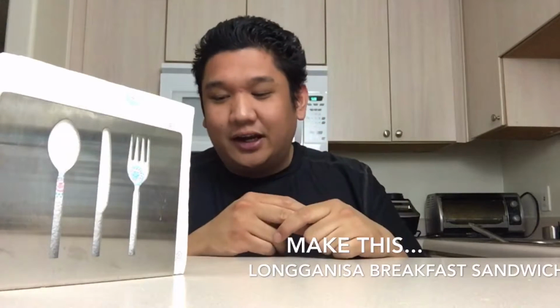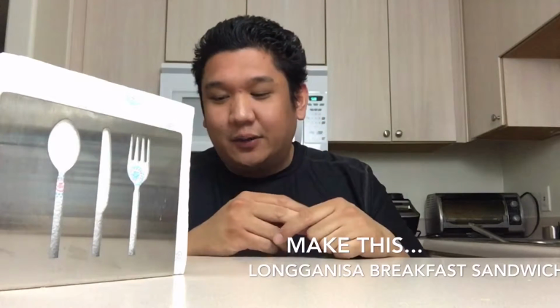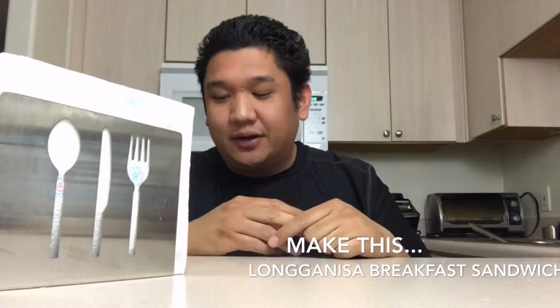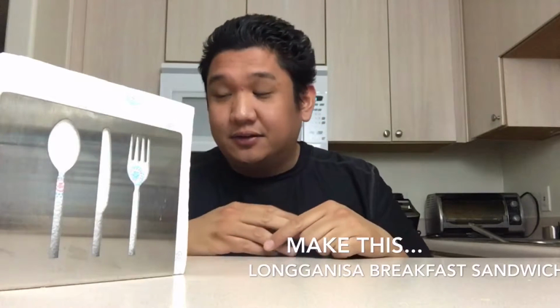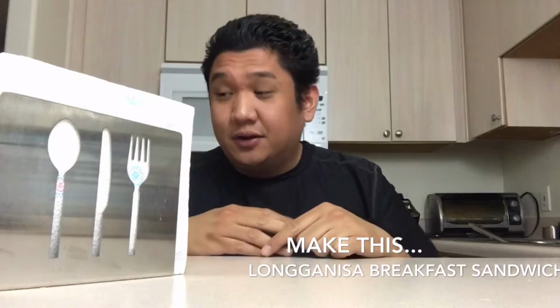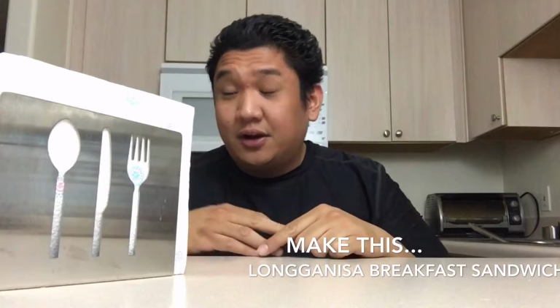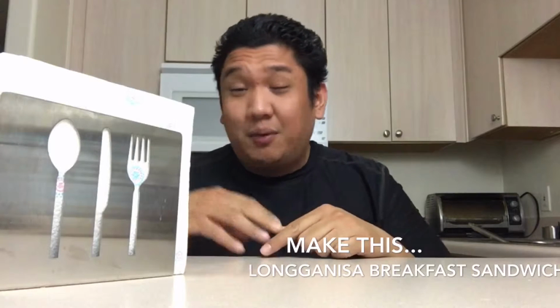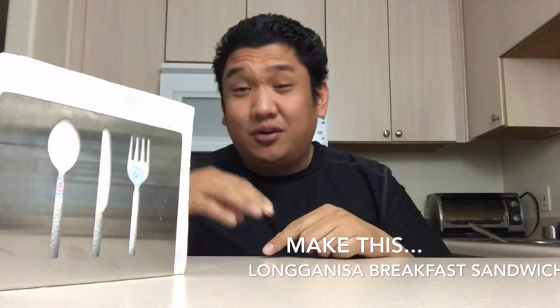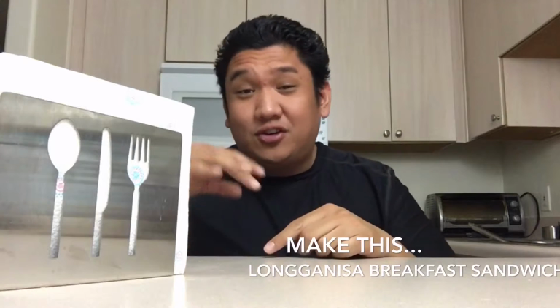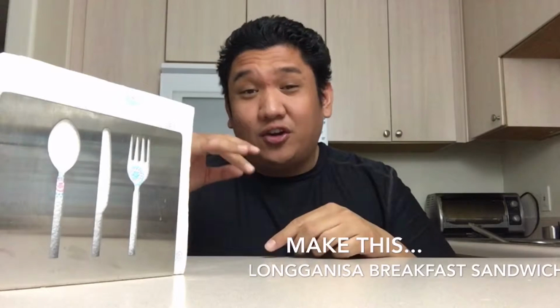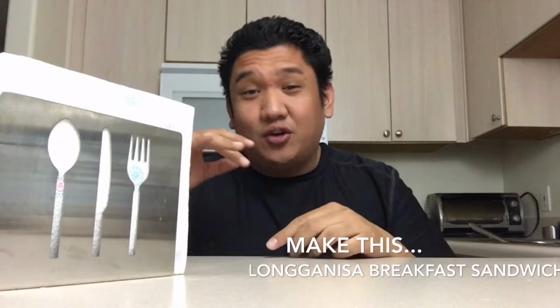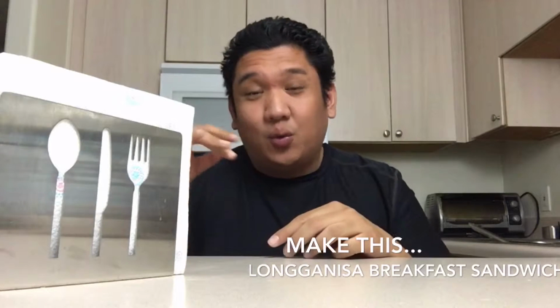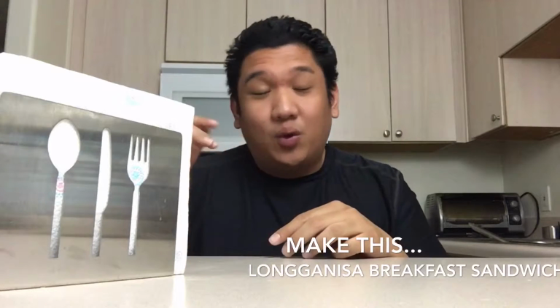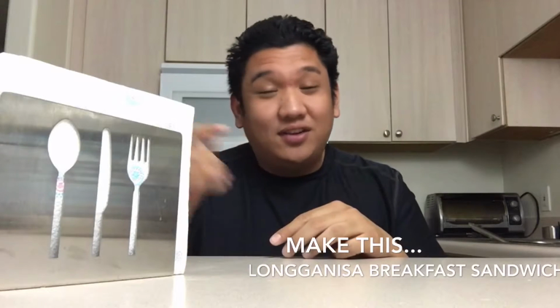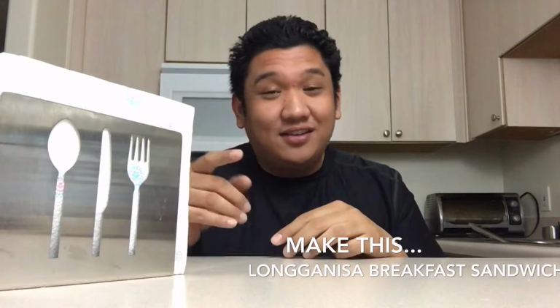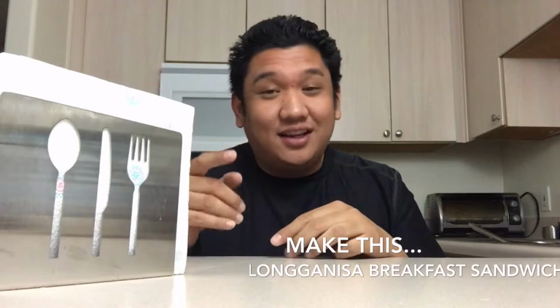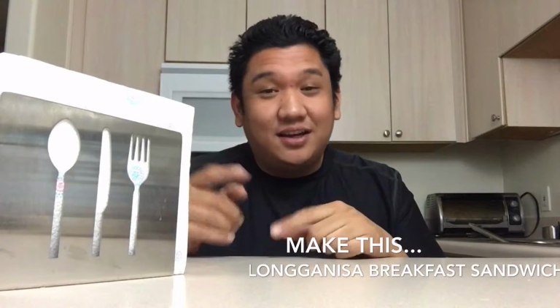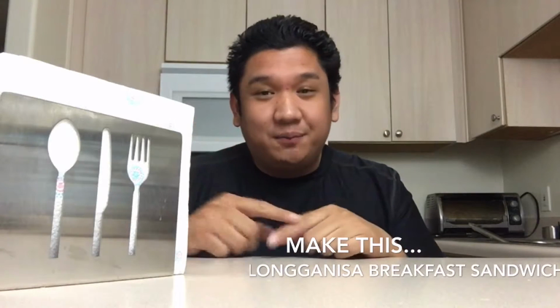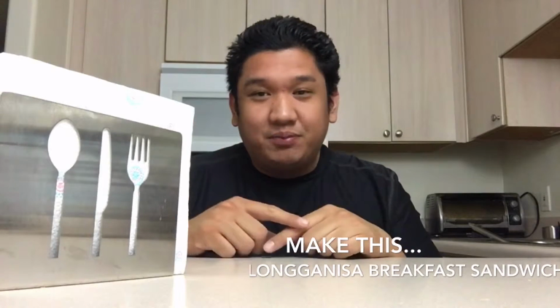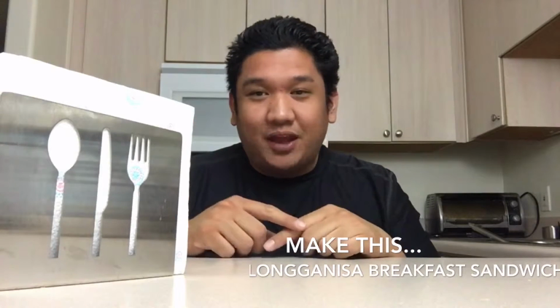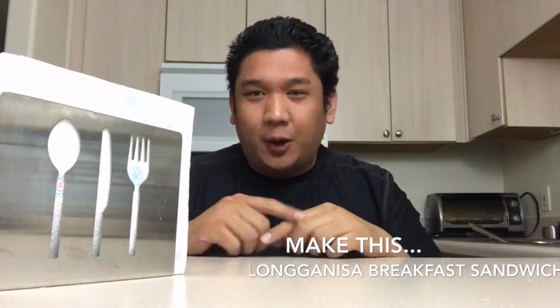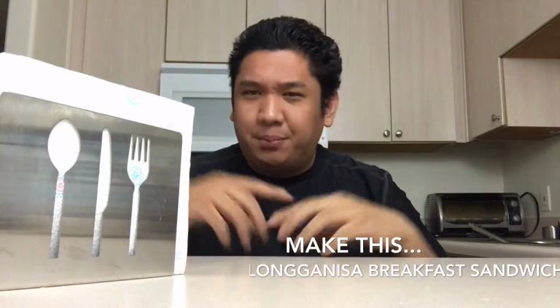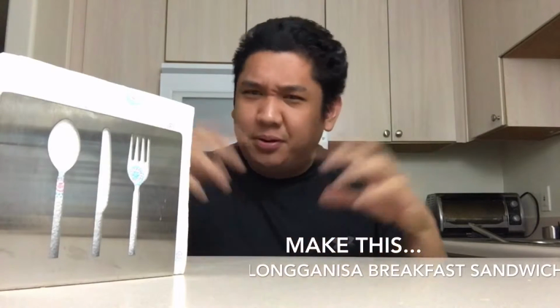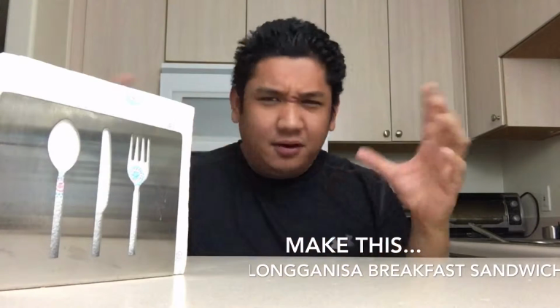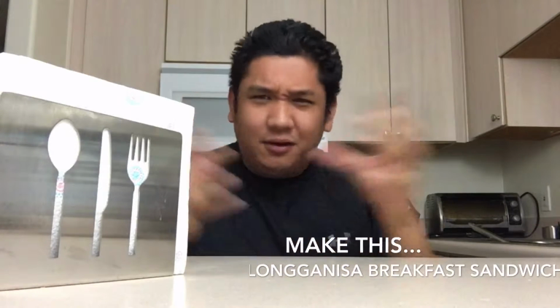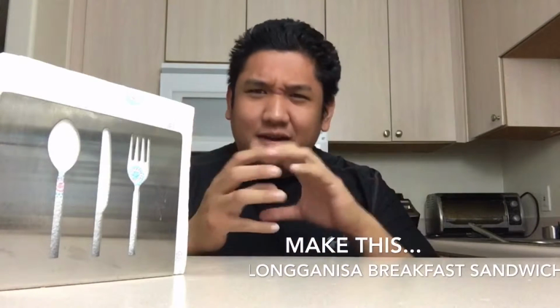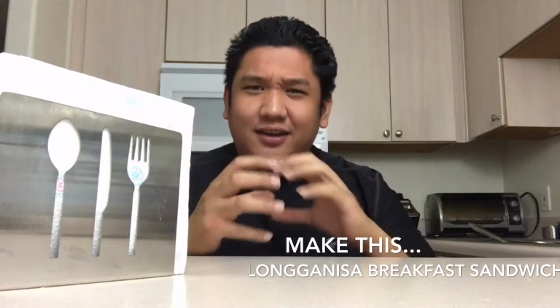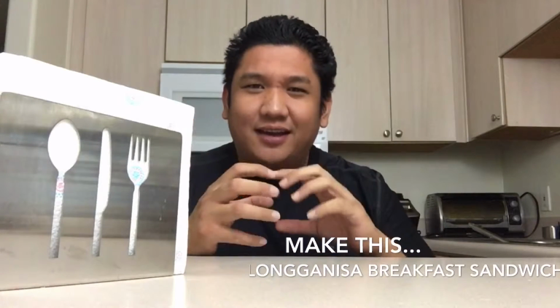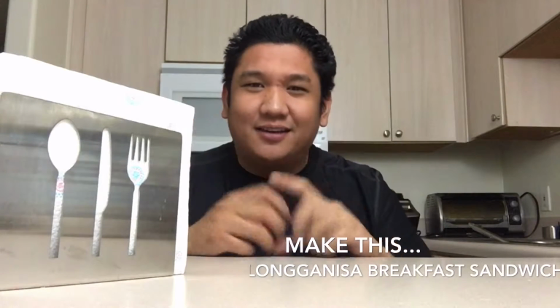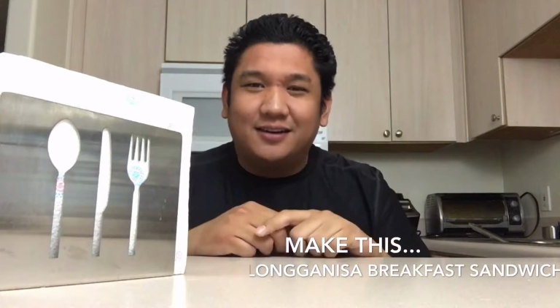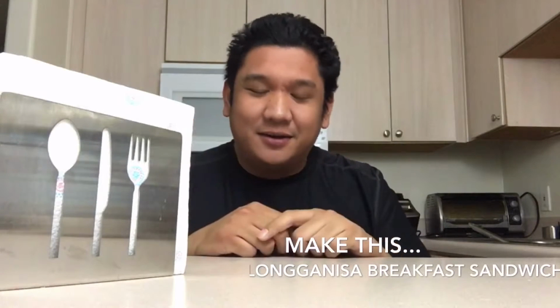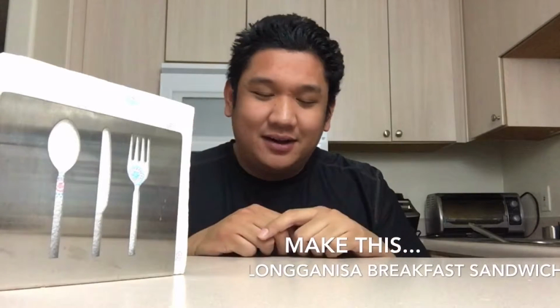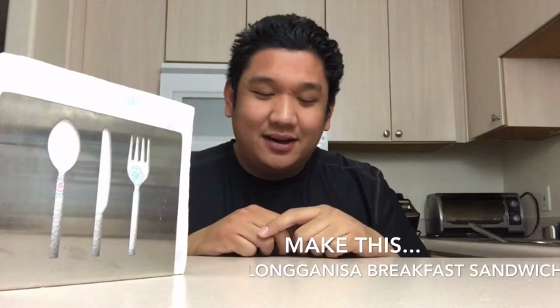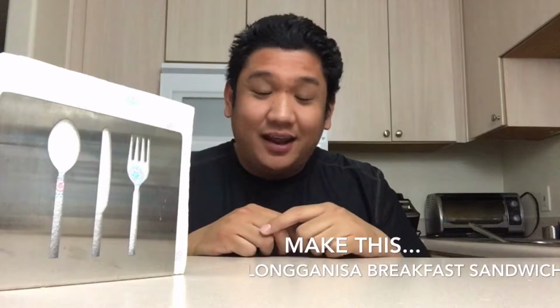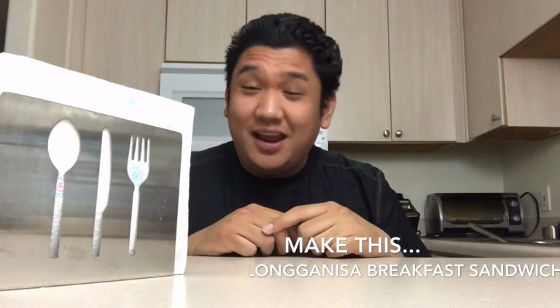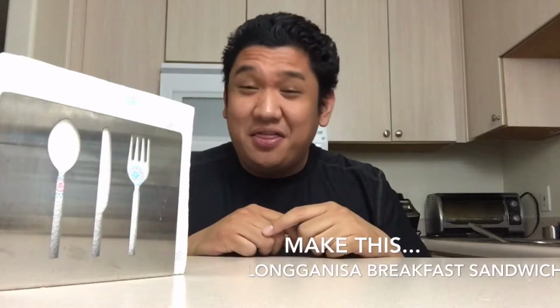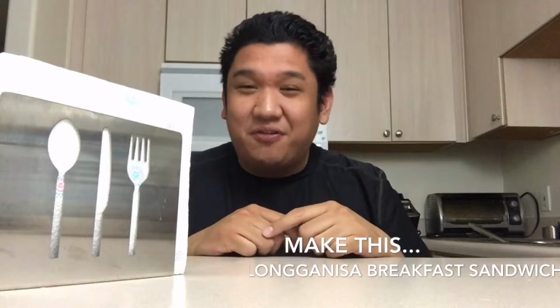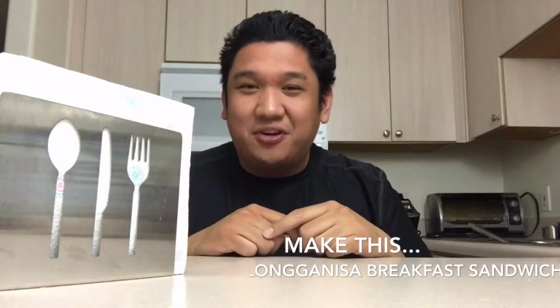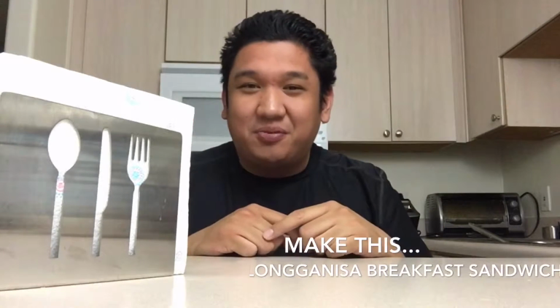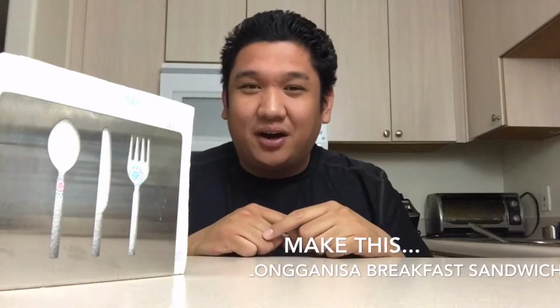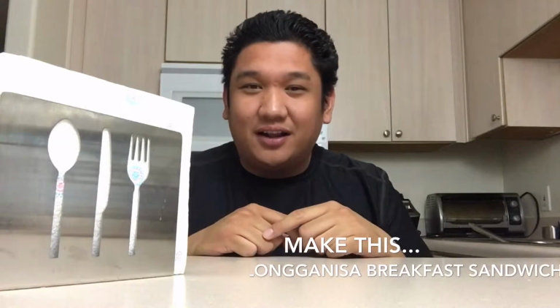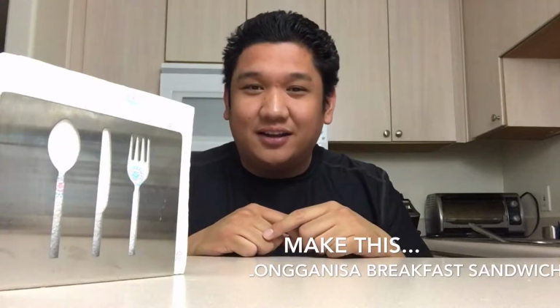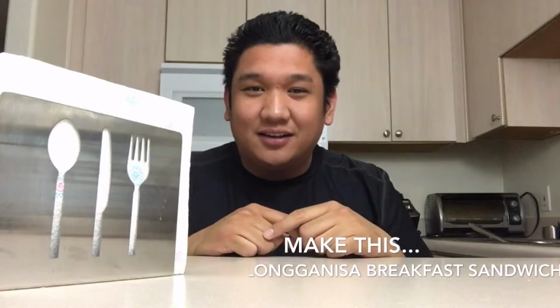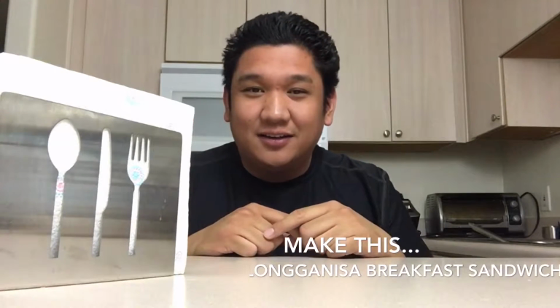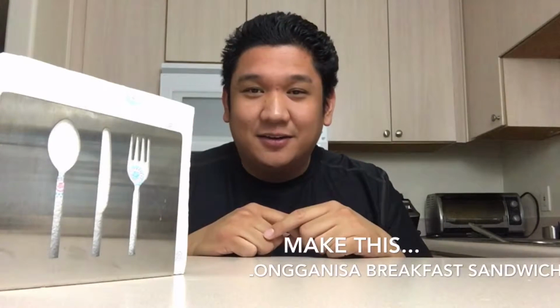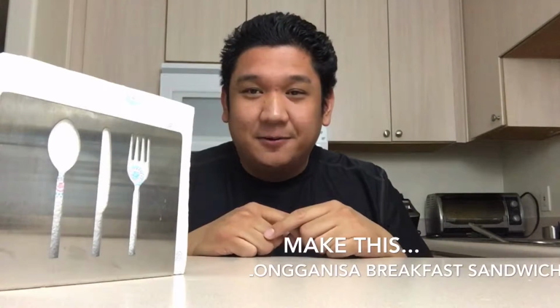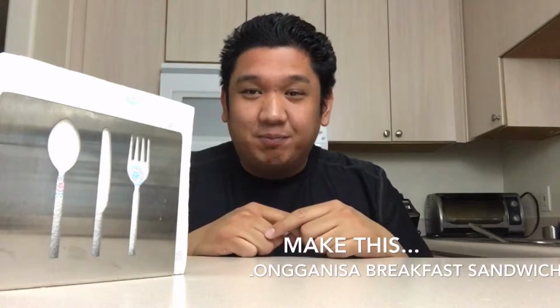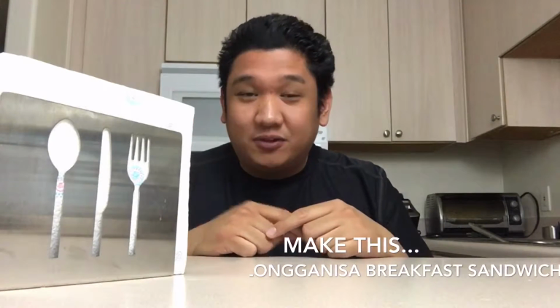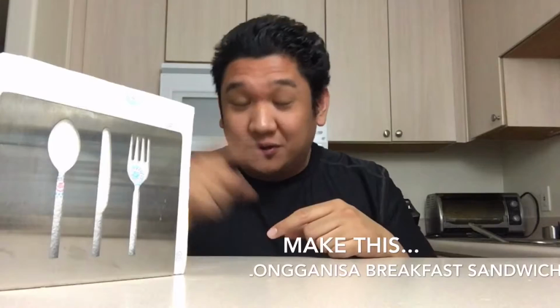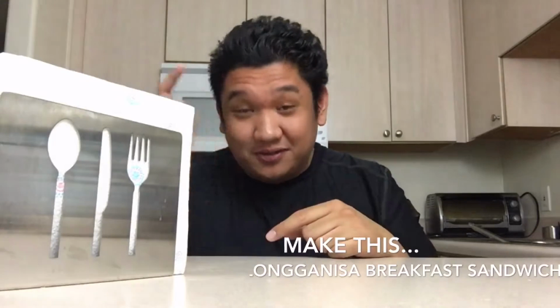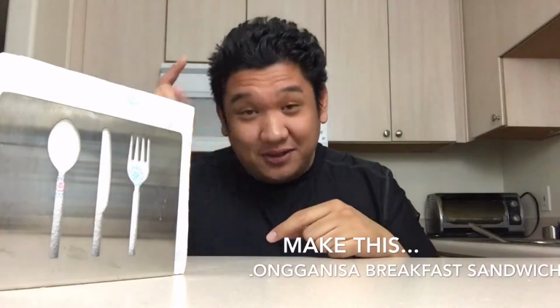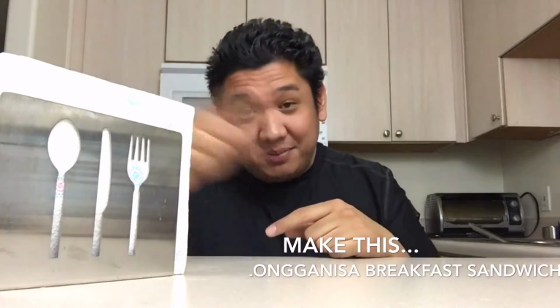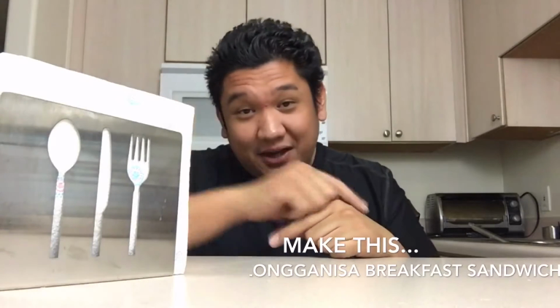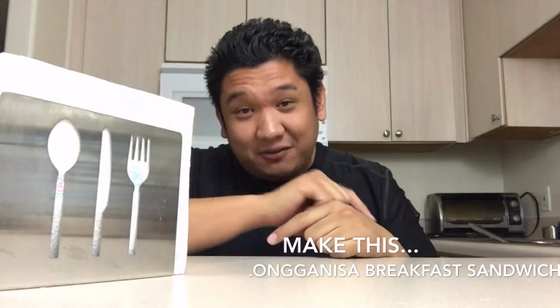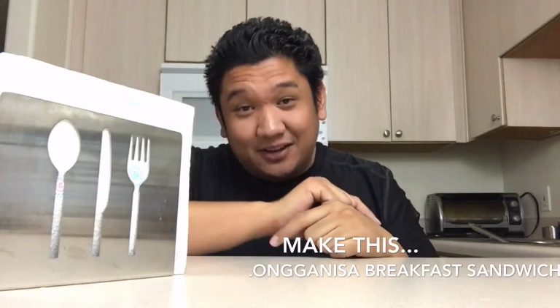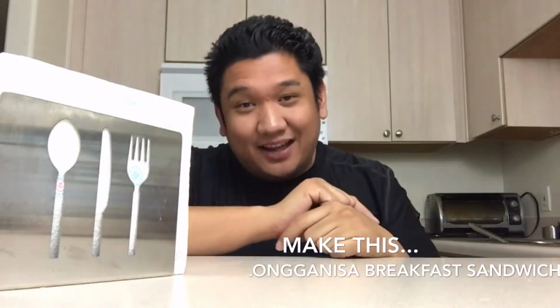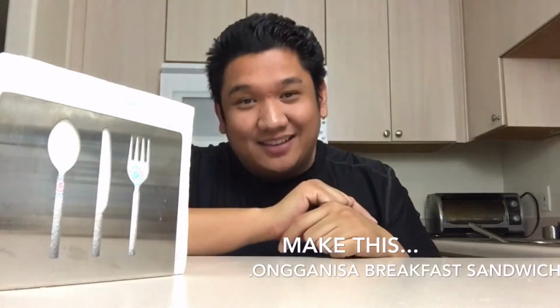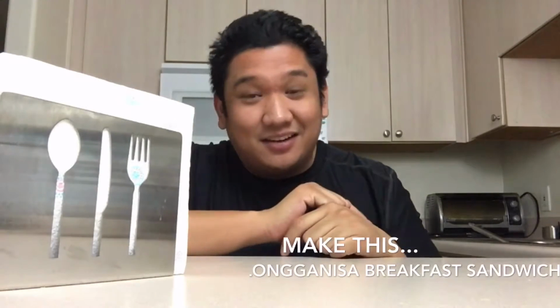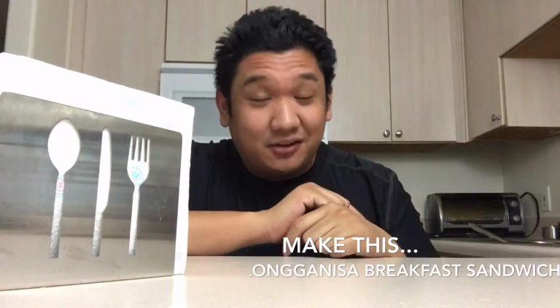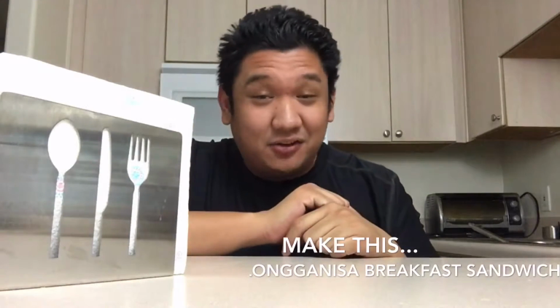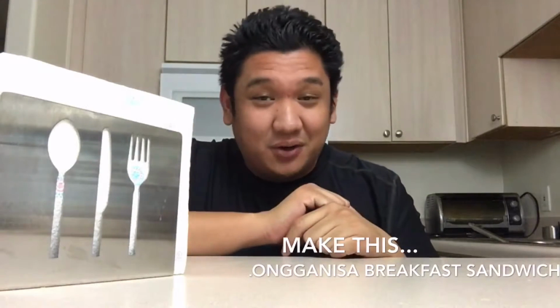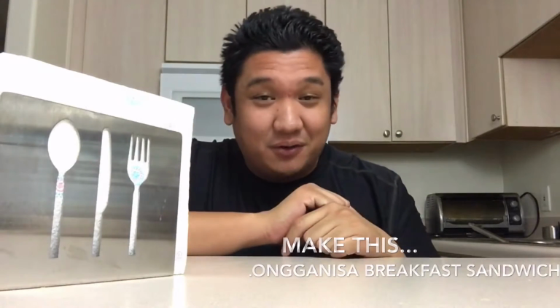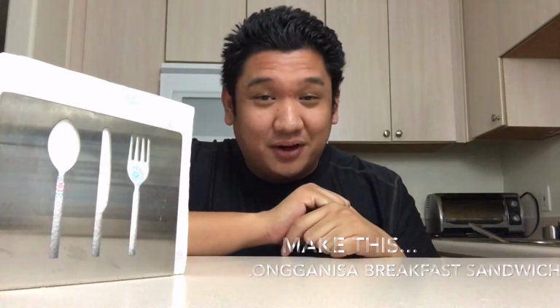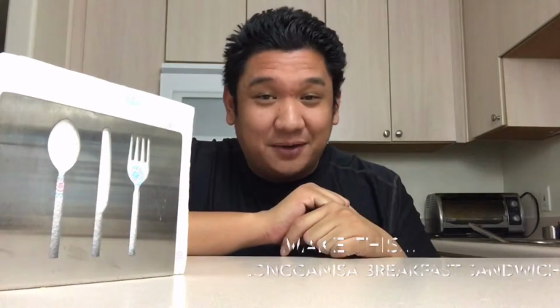Anyways, I'm going to show you what you need, how to put it all together, and the finished product. So sit back, relax, enjoy the ride.